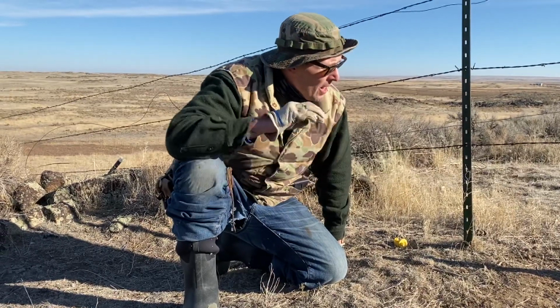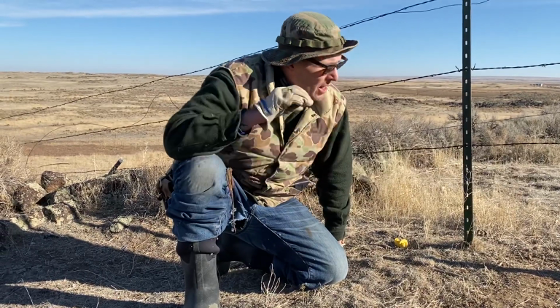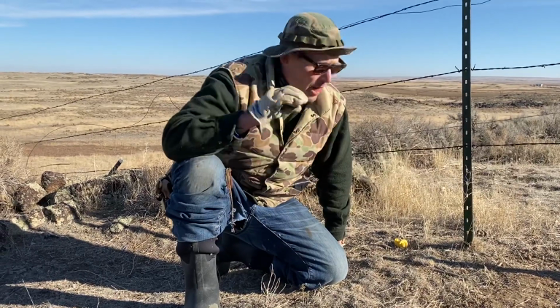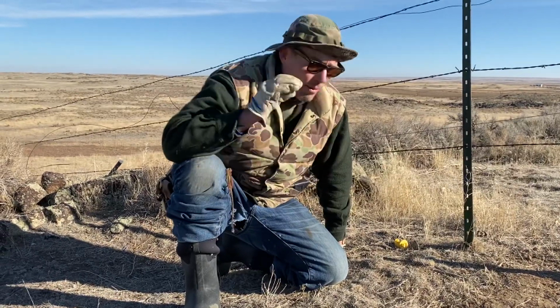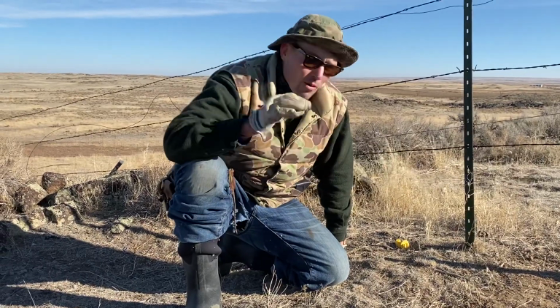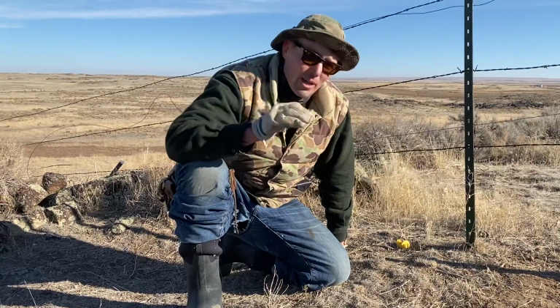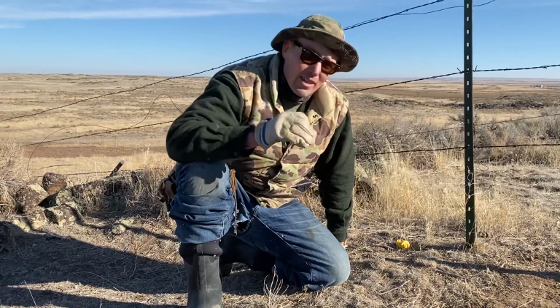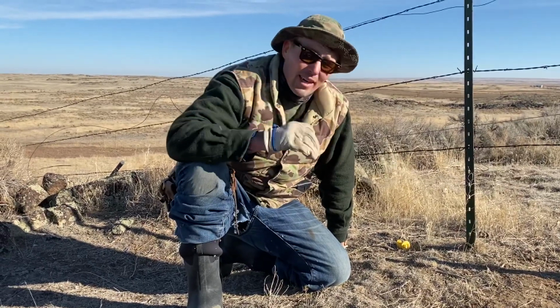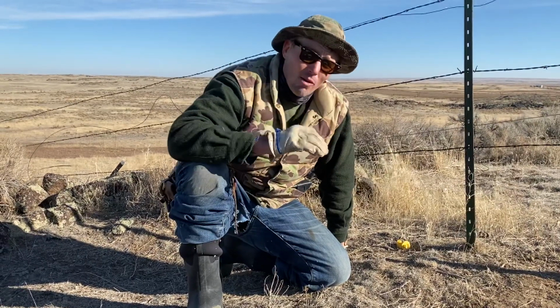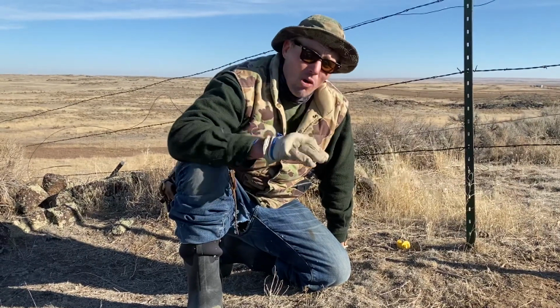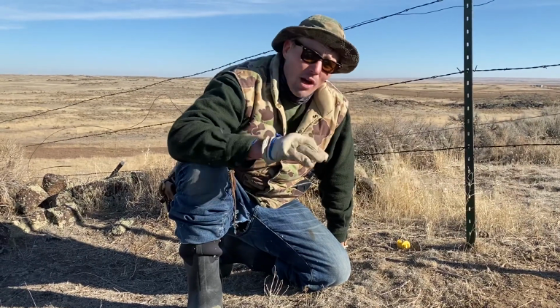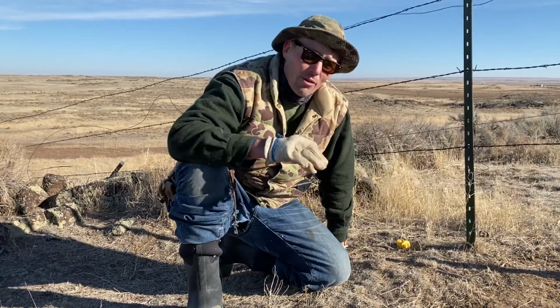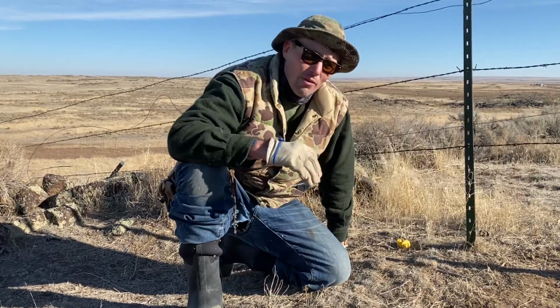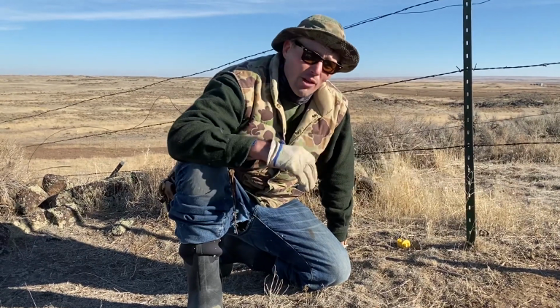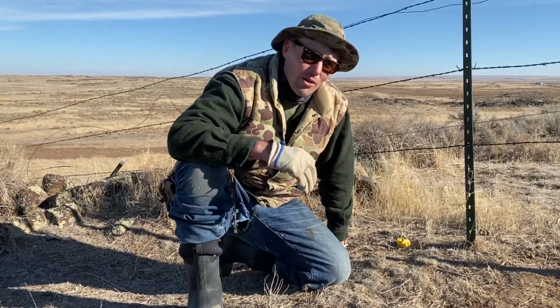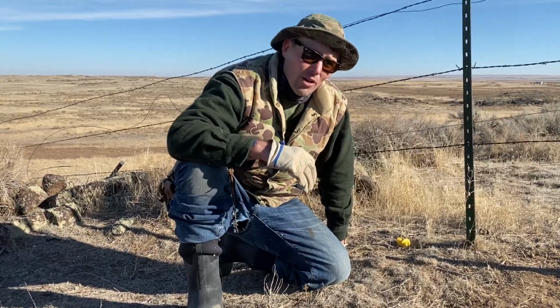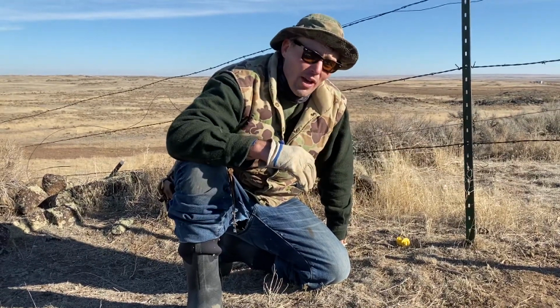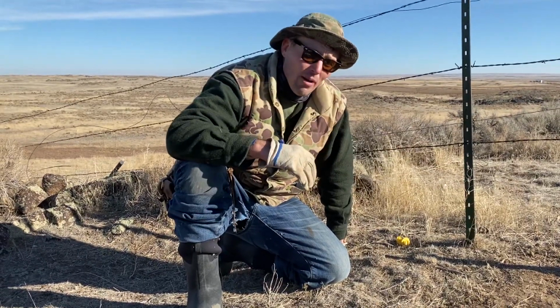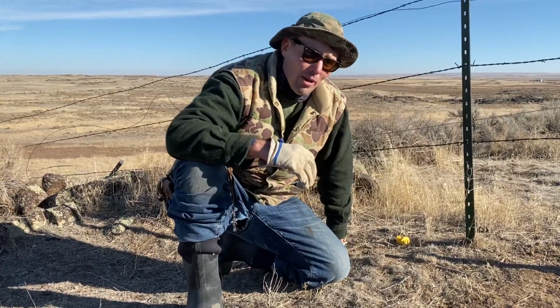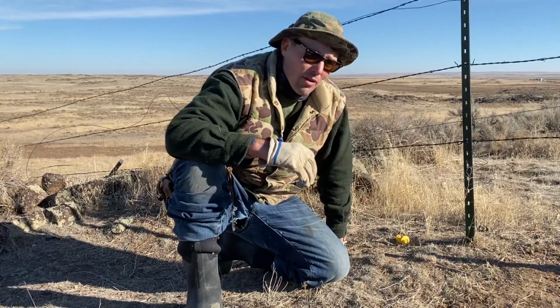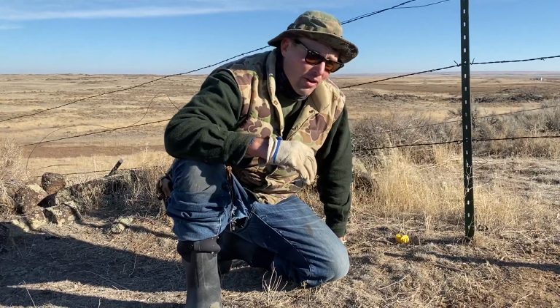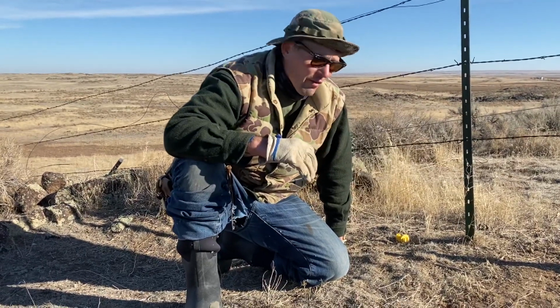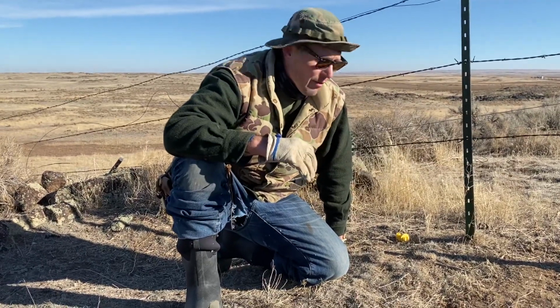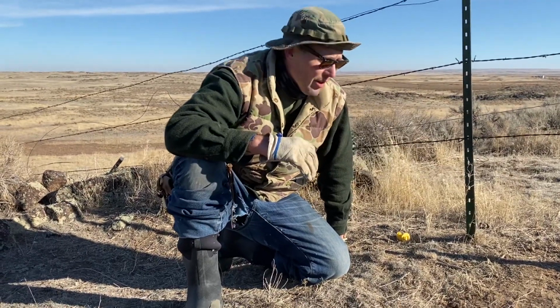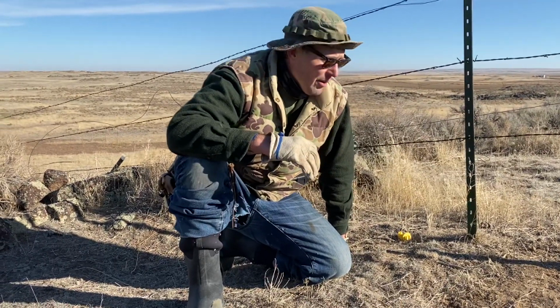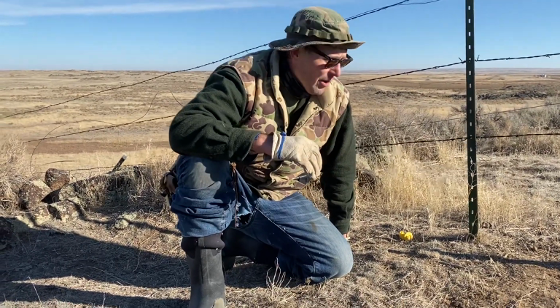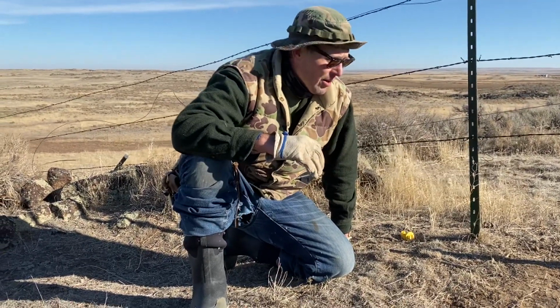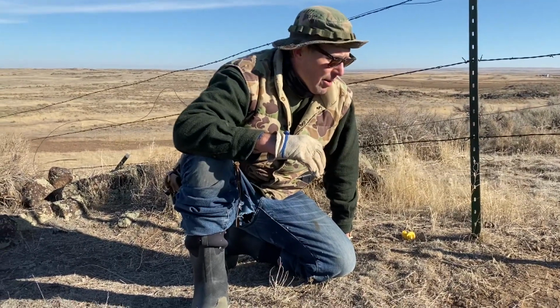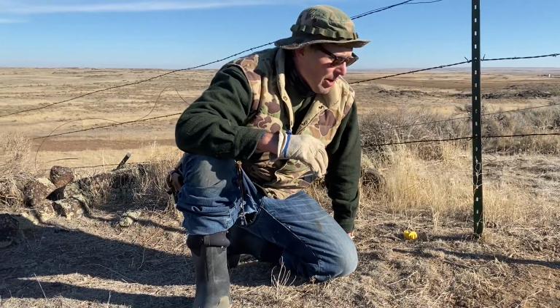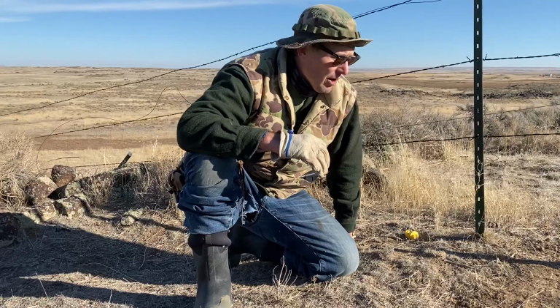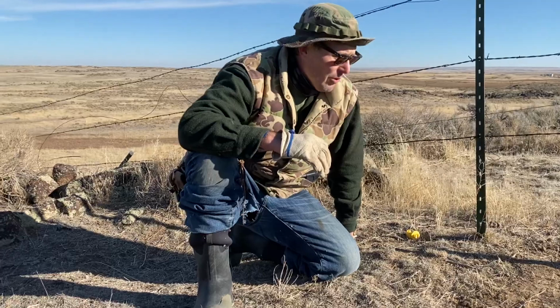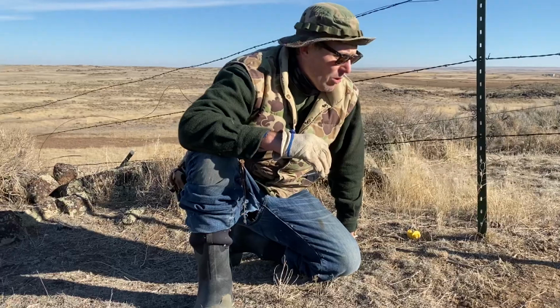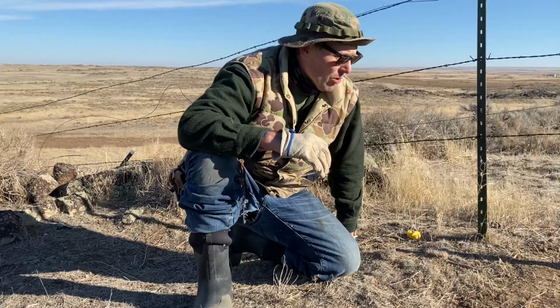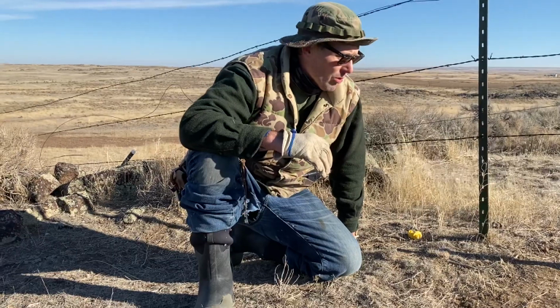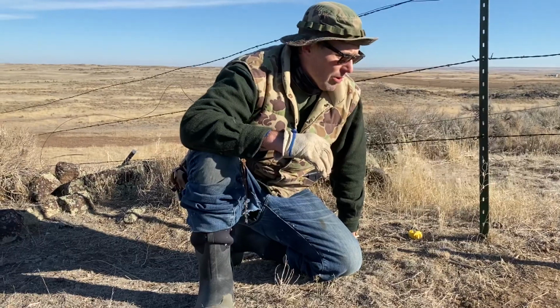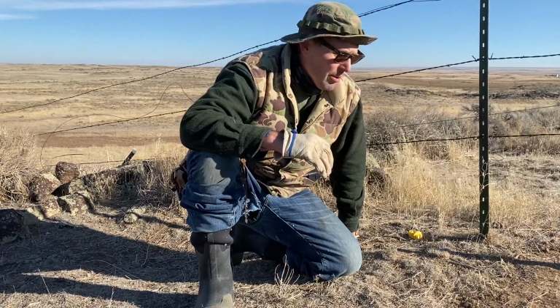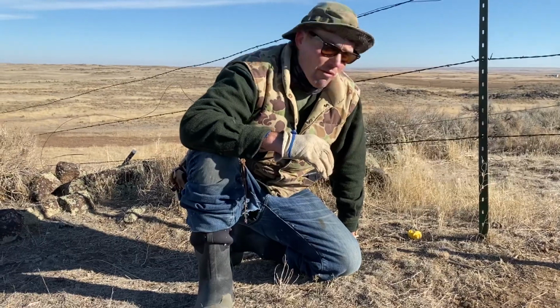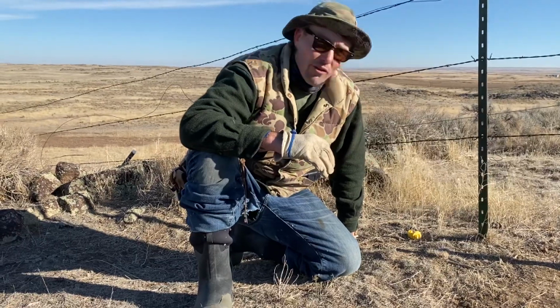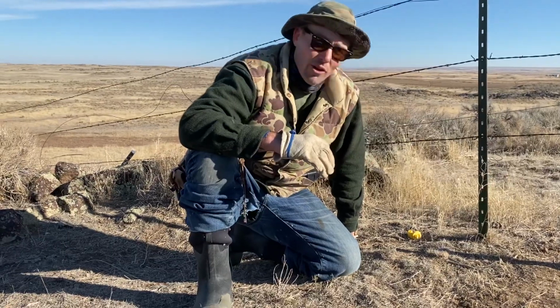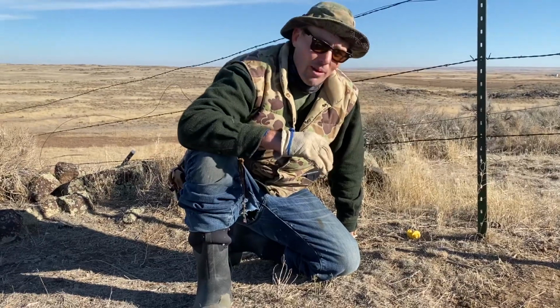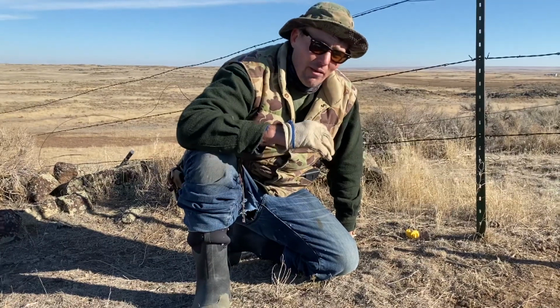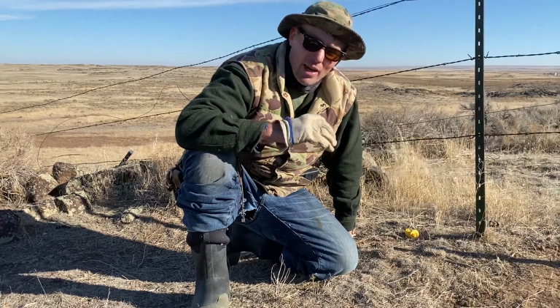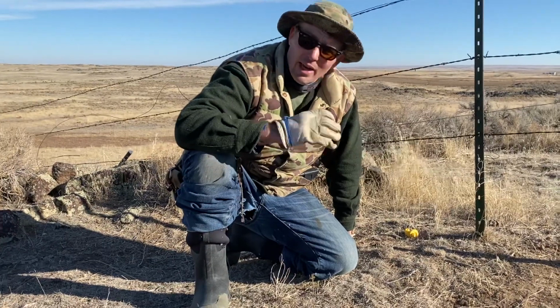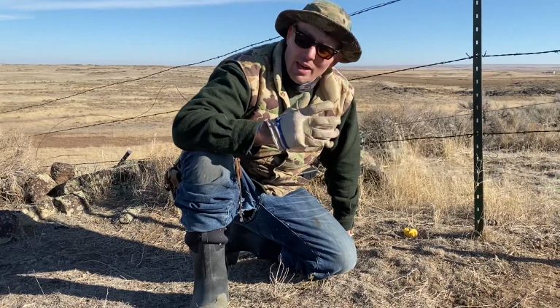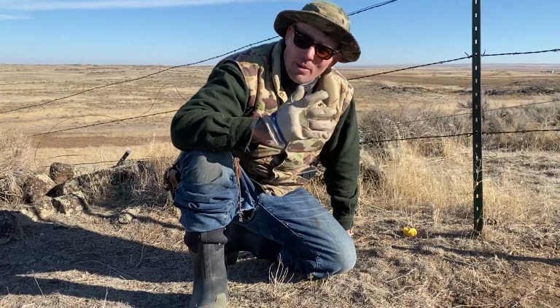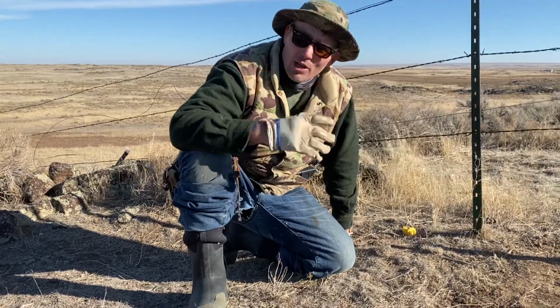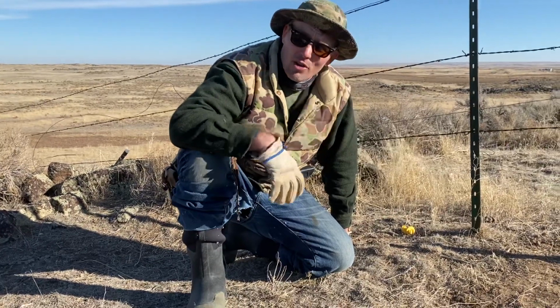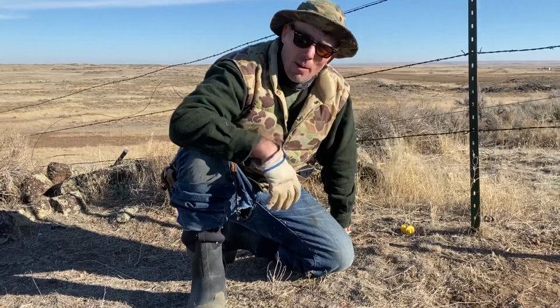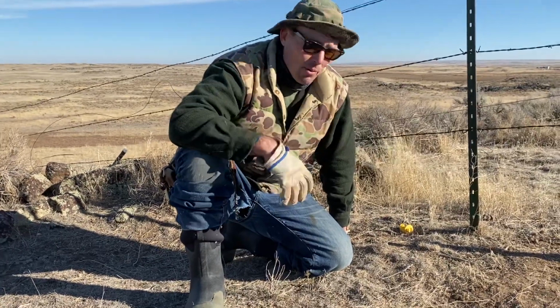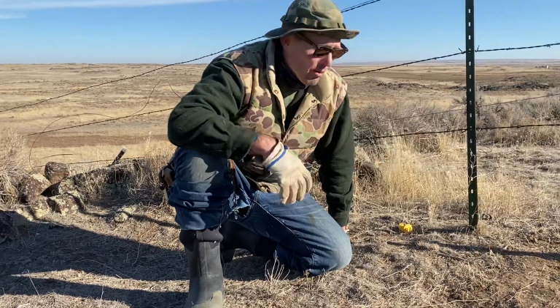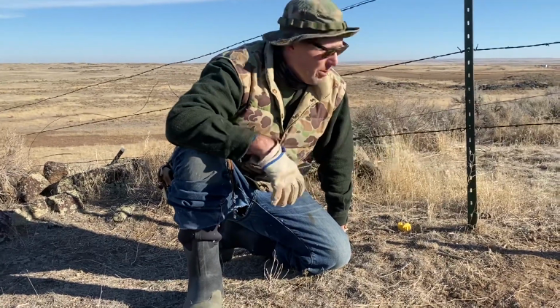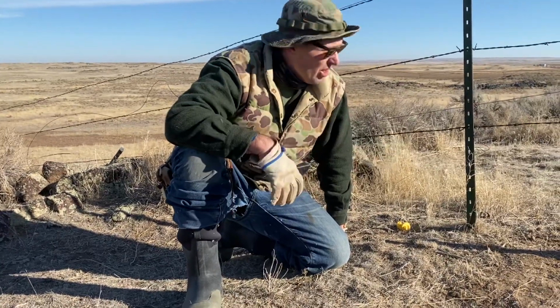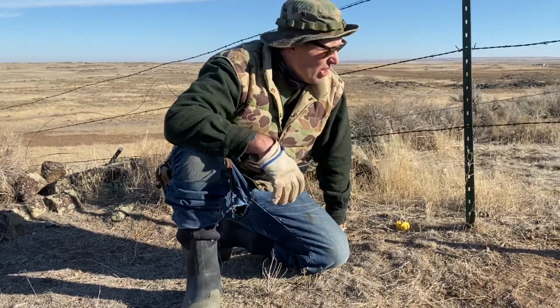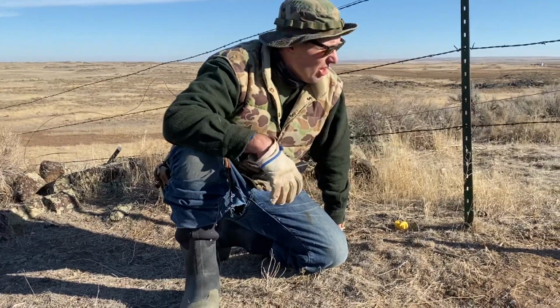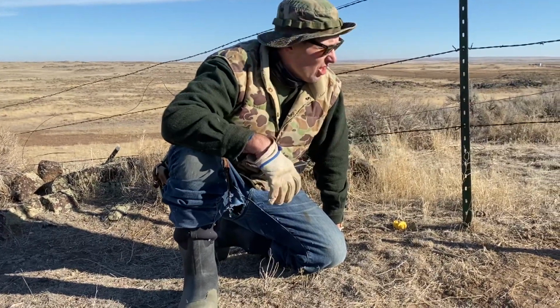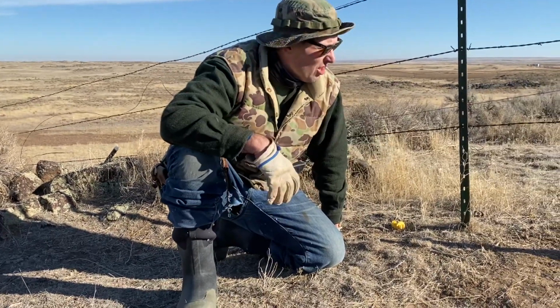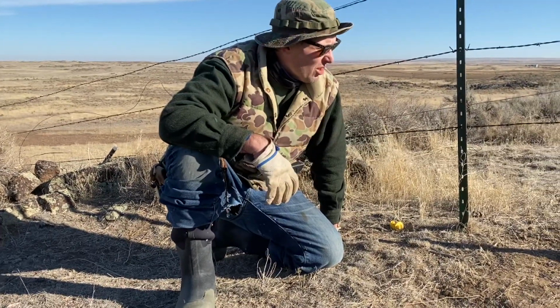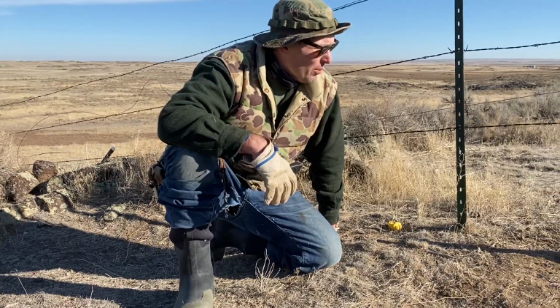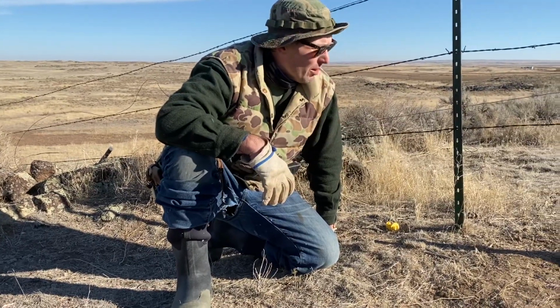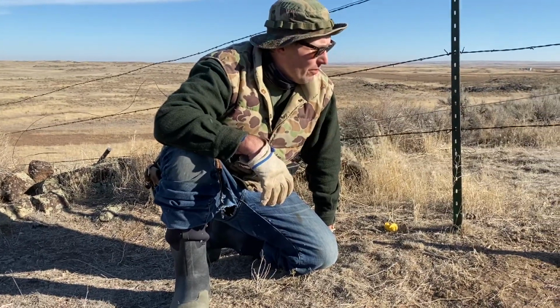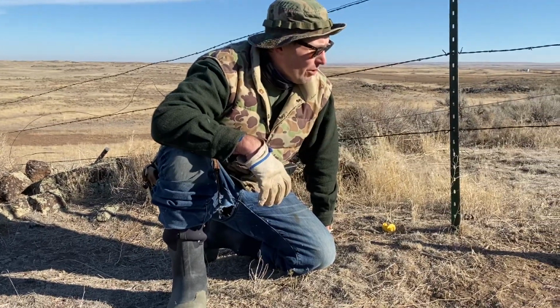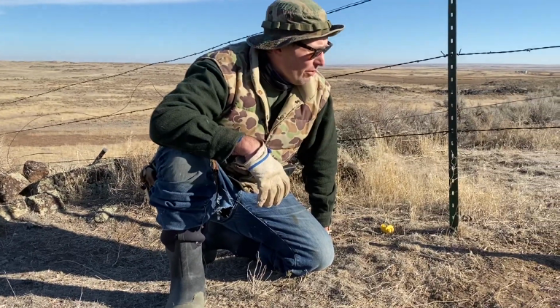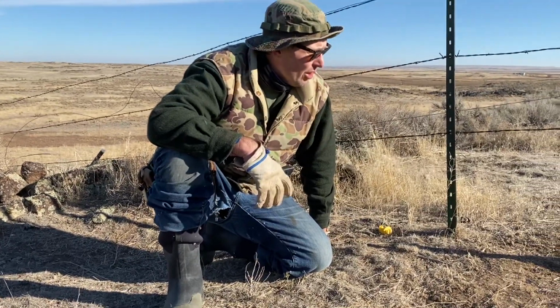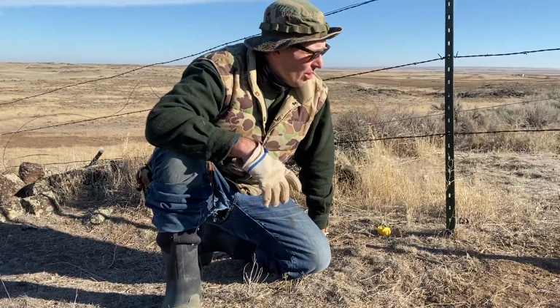I'm doing my second walkthrough video today and thankfully I've got my nephew Coulter with me to film. I haven't had anybody trapping with me this year to make field videos.